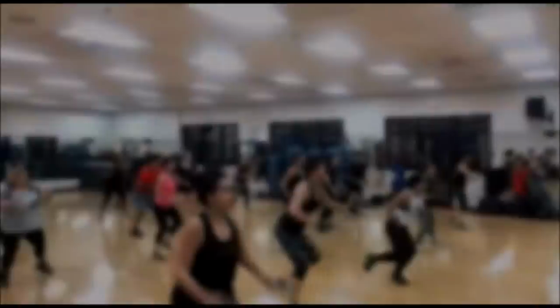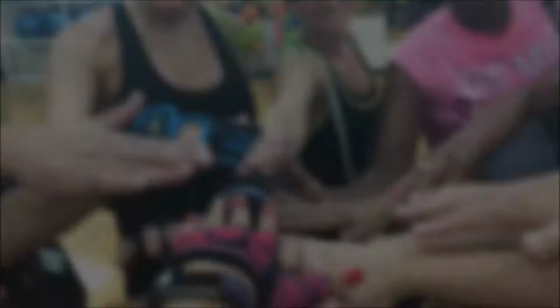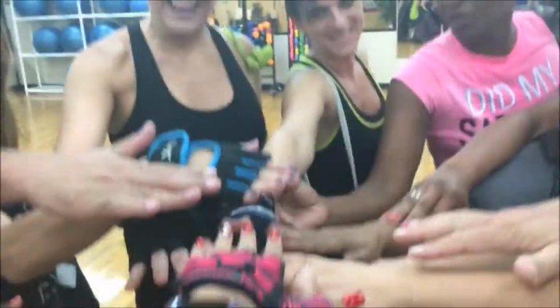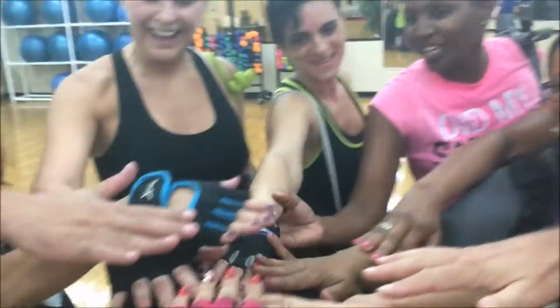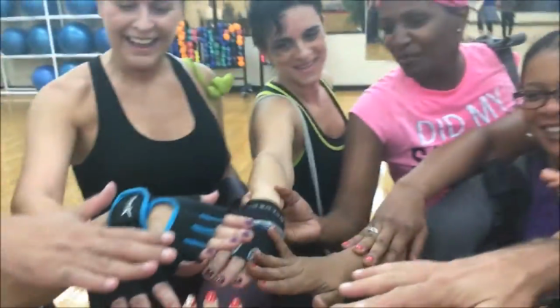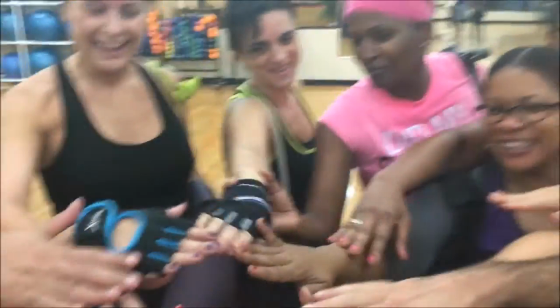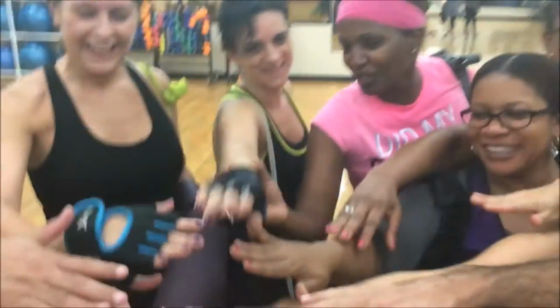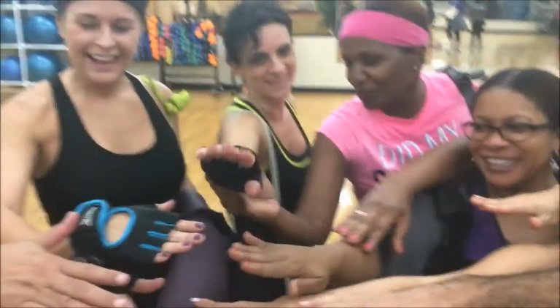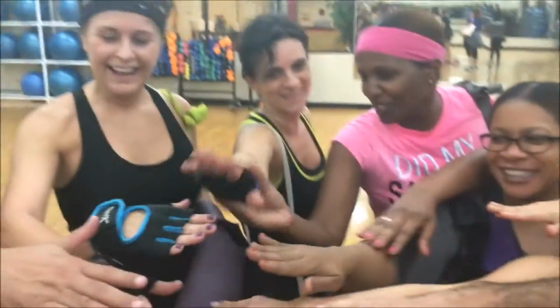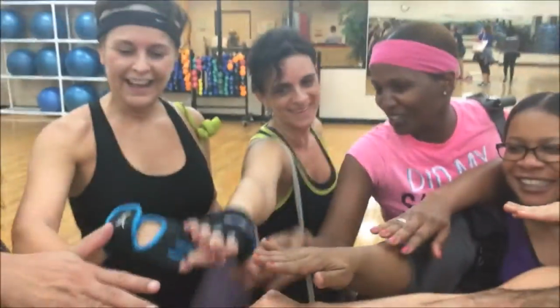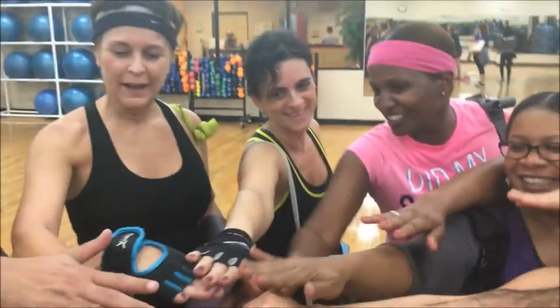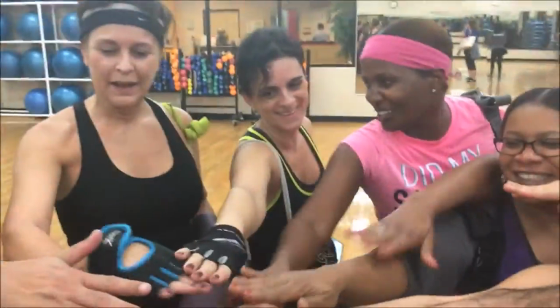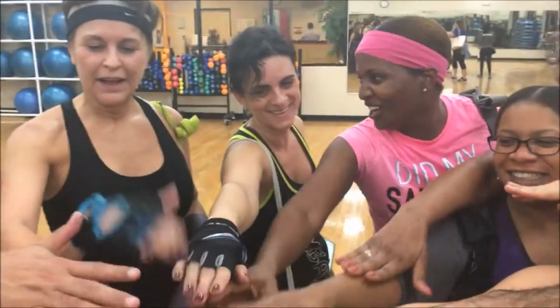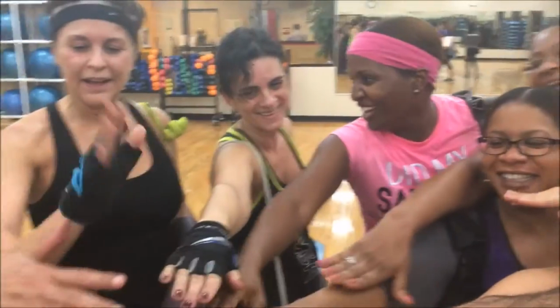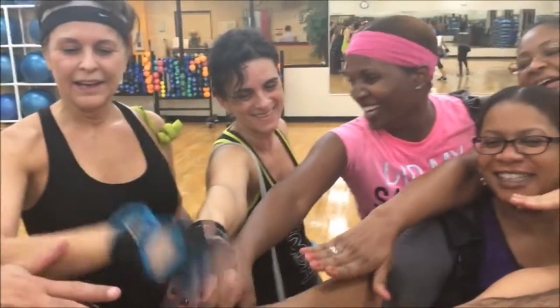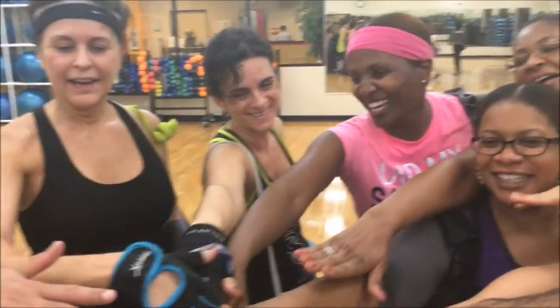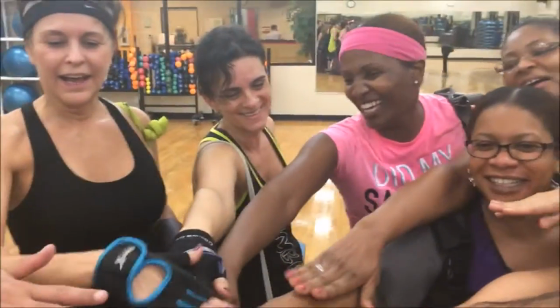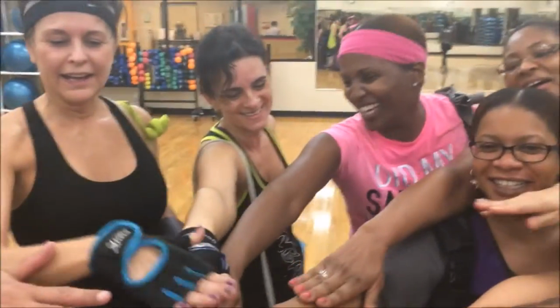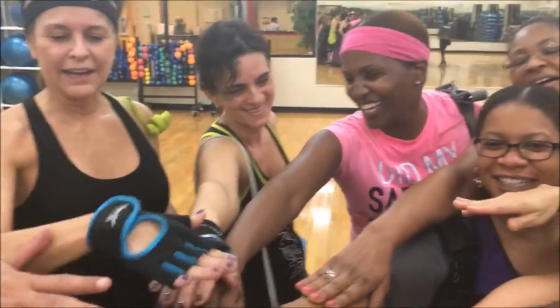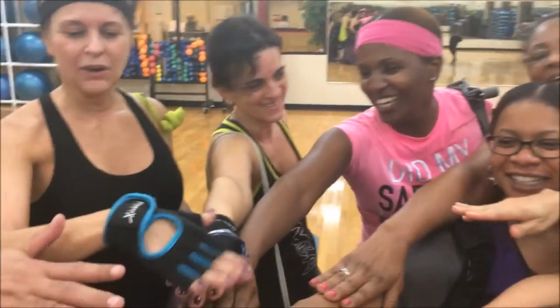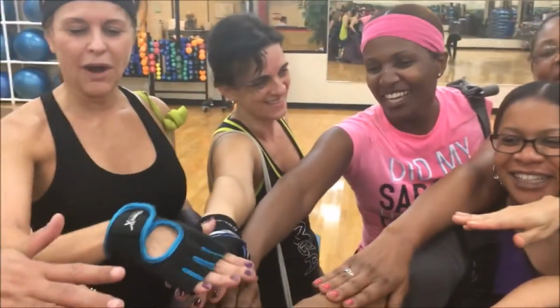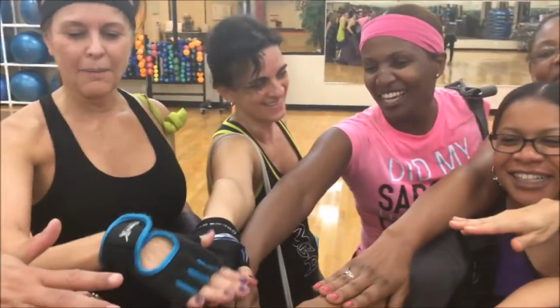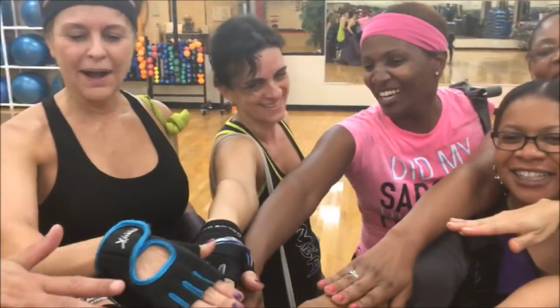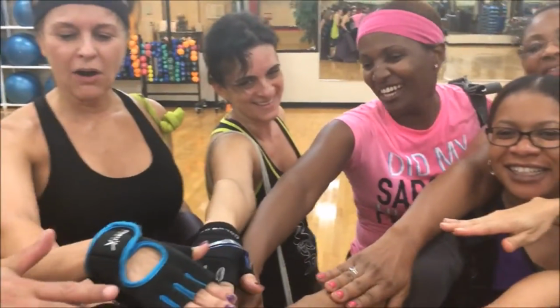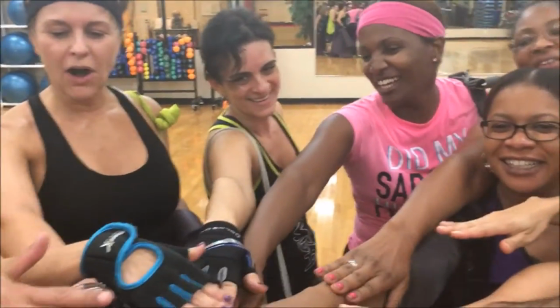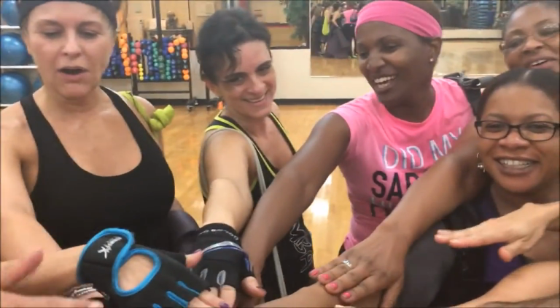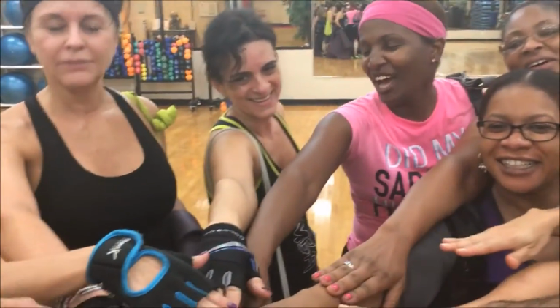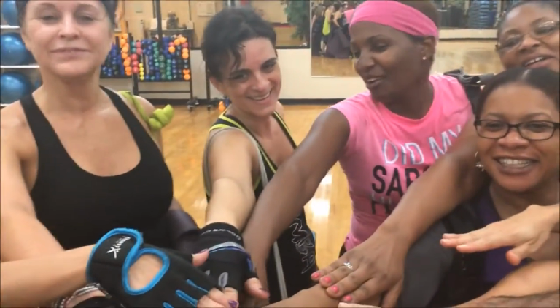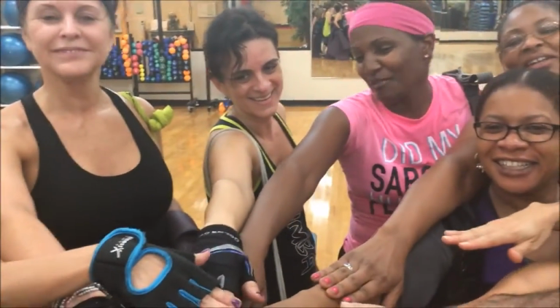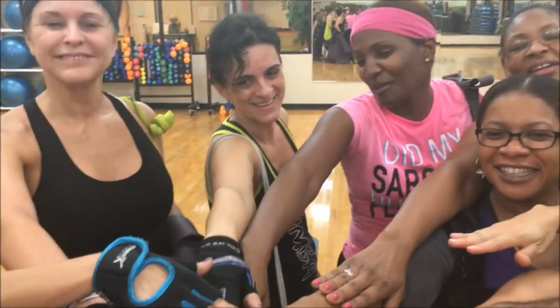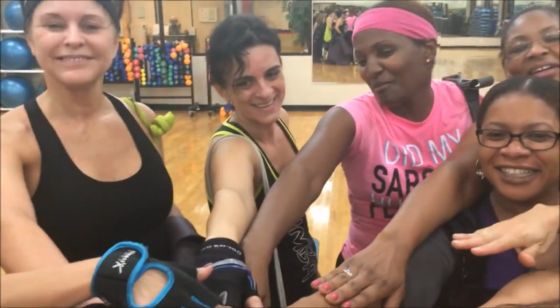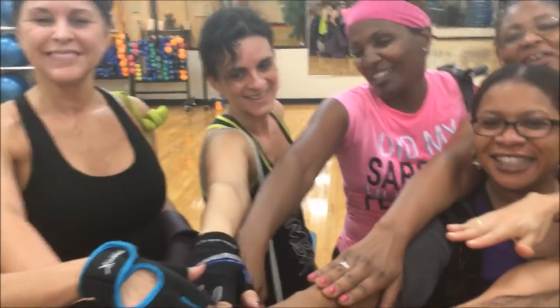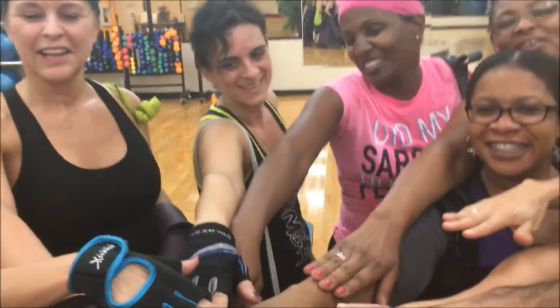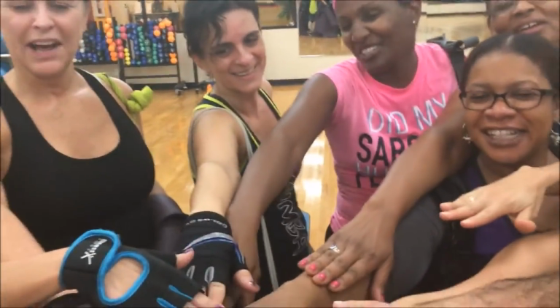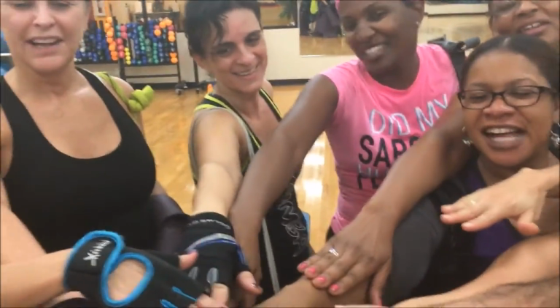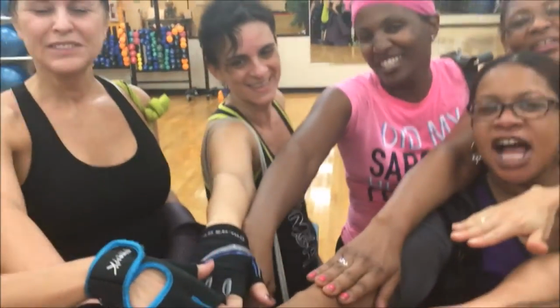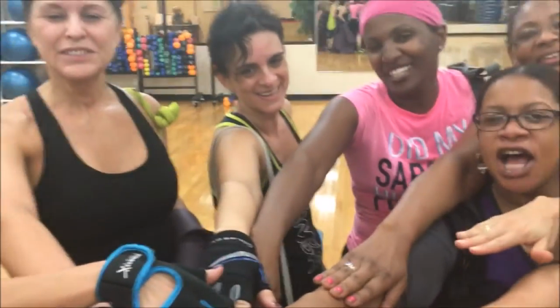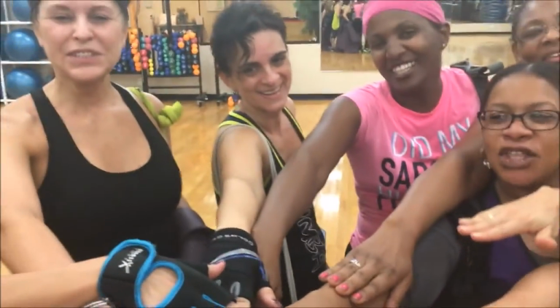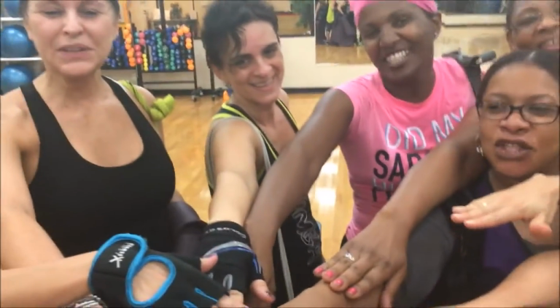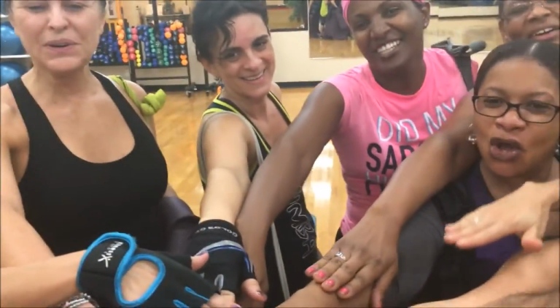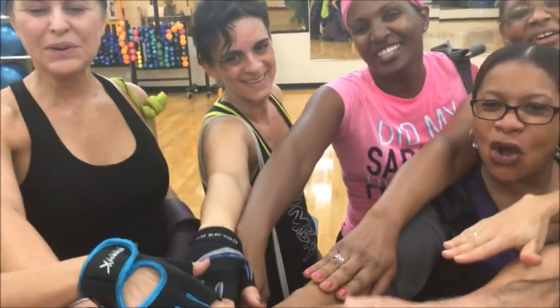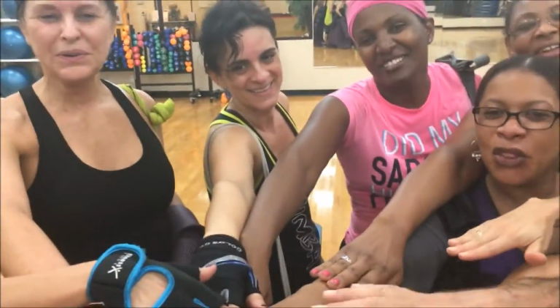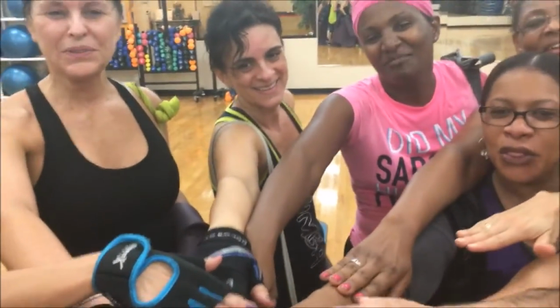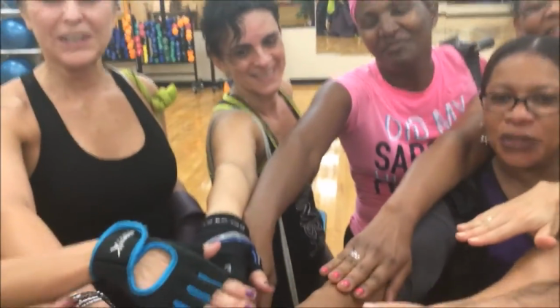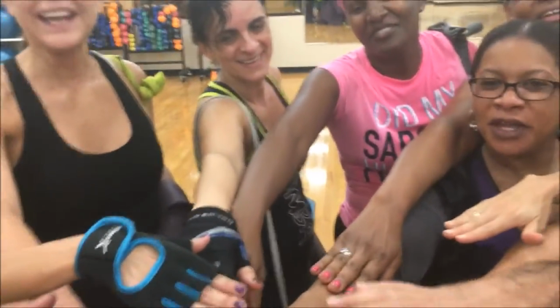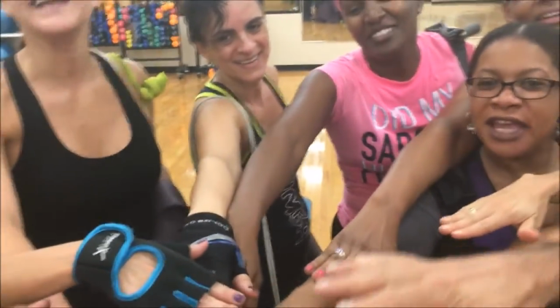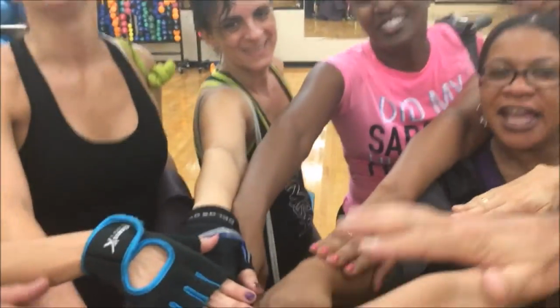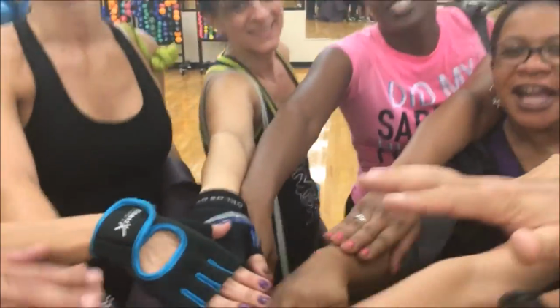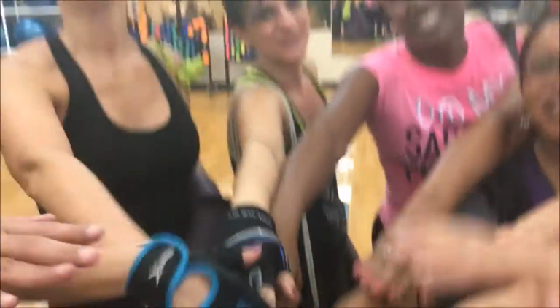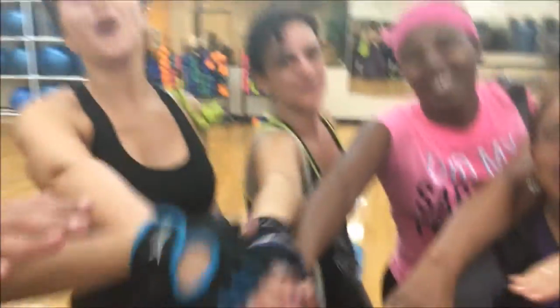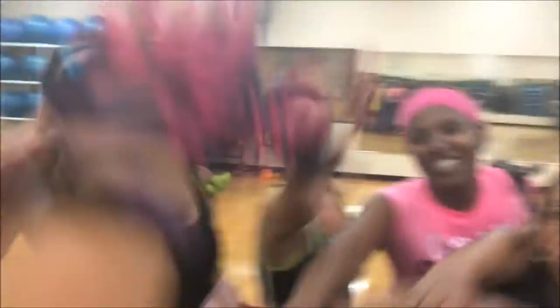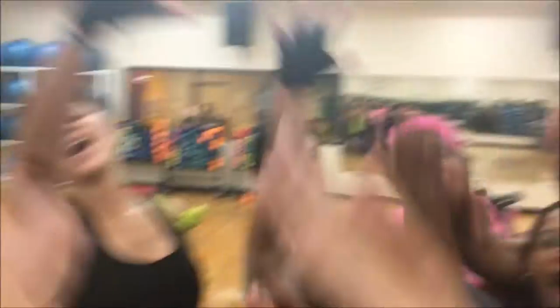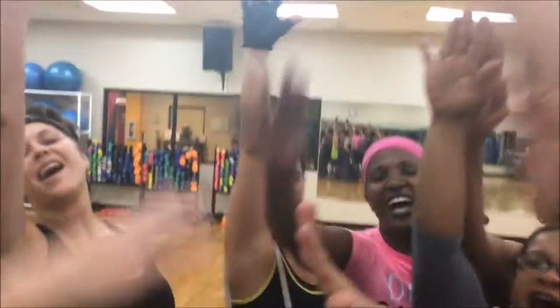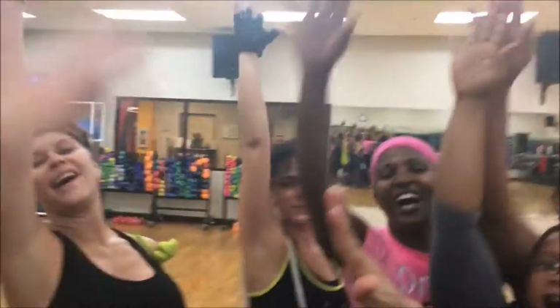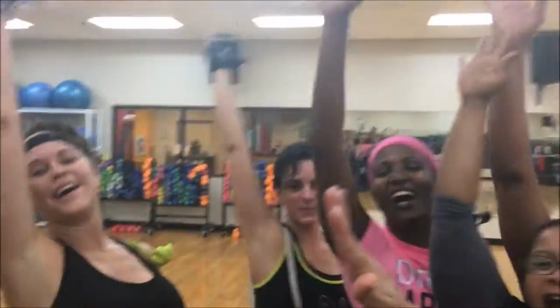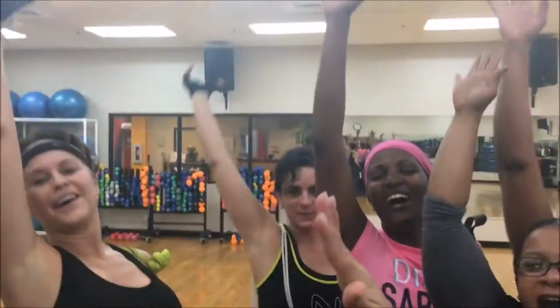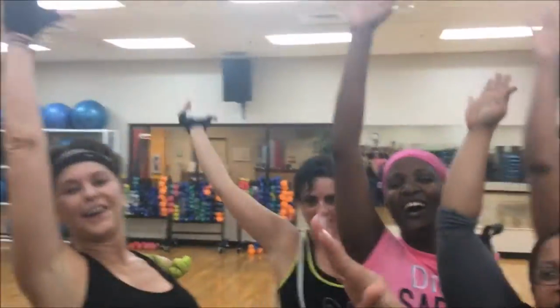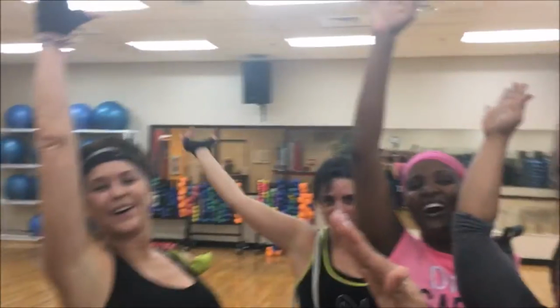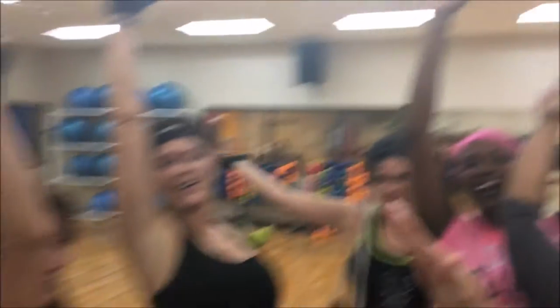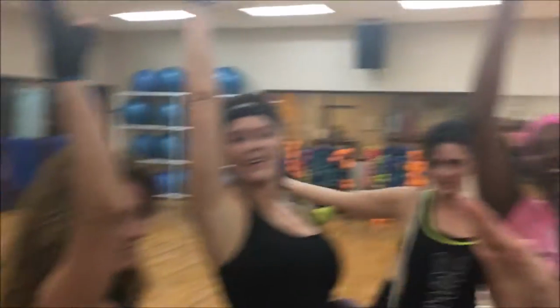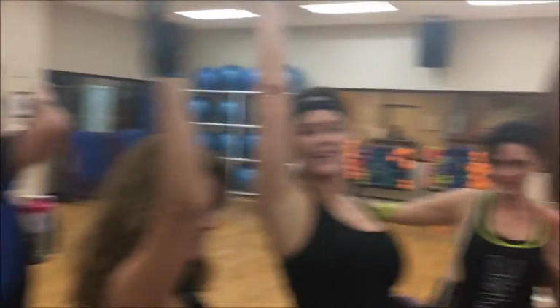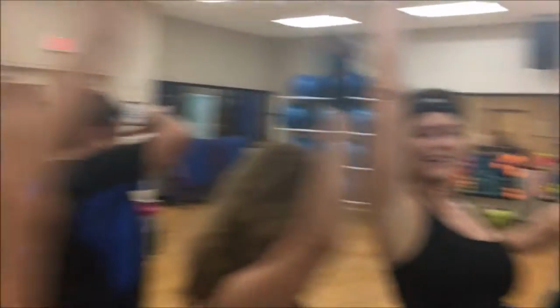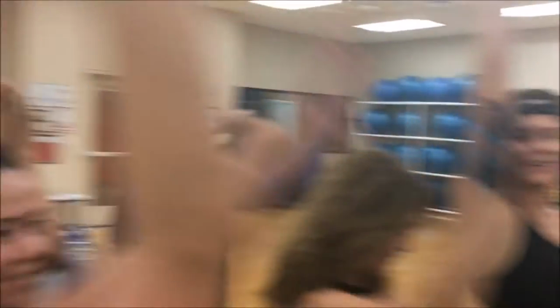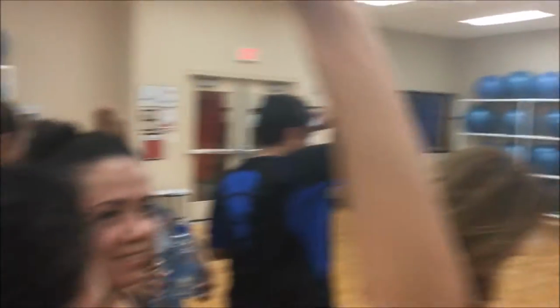Alright my people, ready? 1, 2, 3 — Strong! Woo!